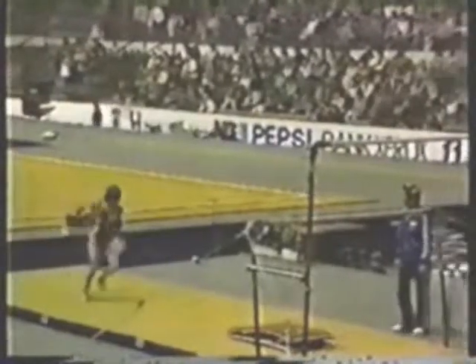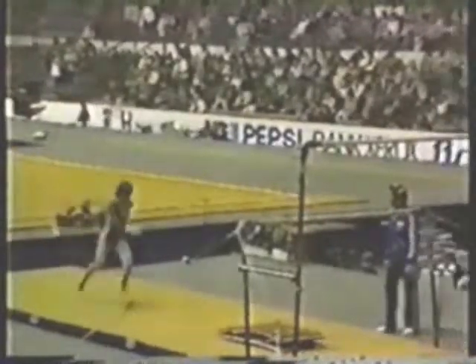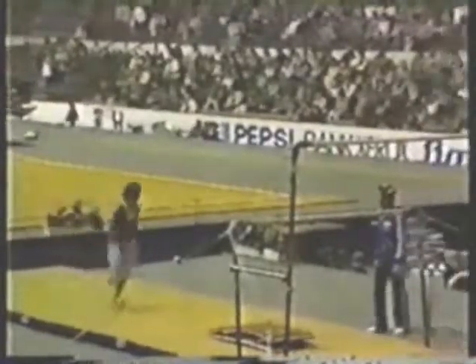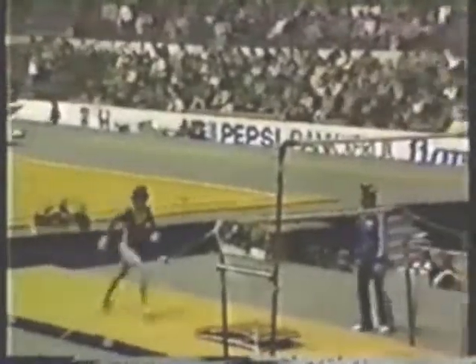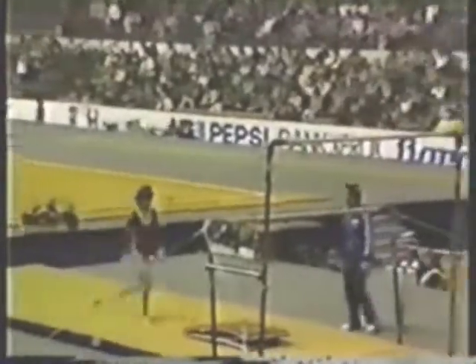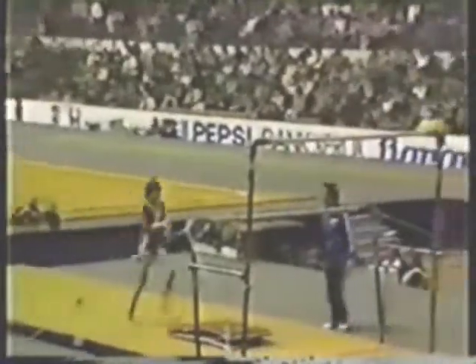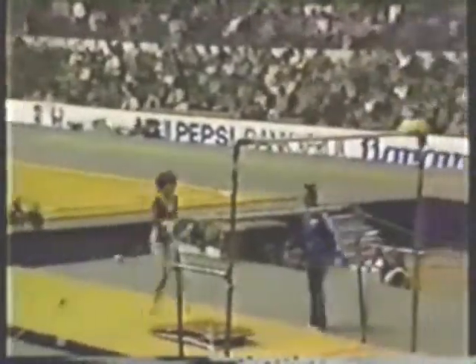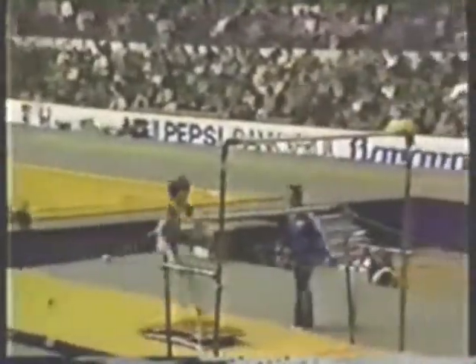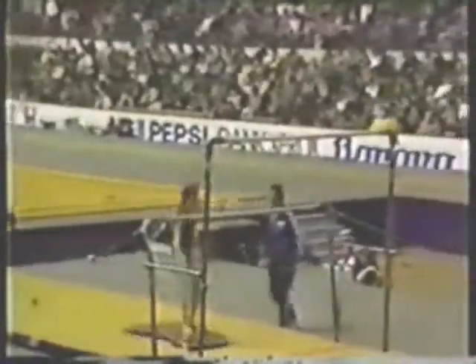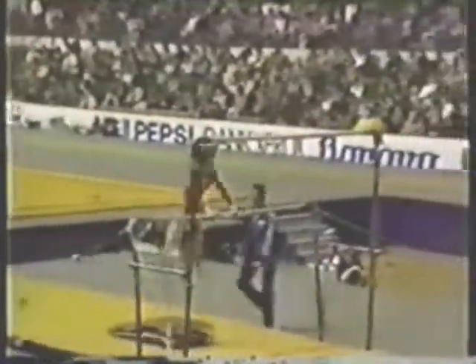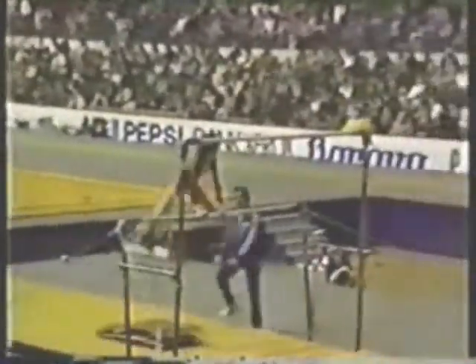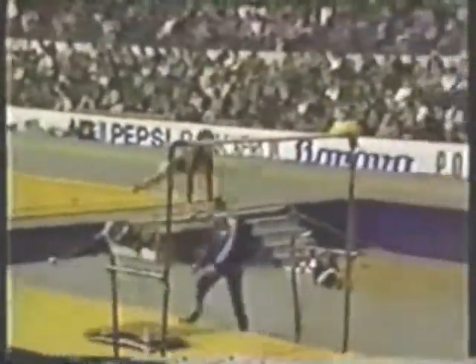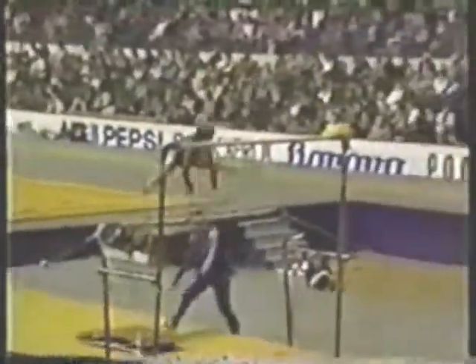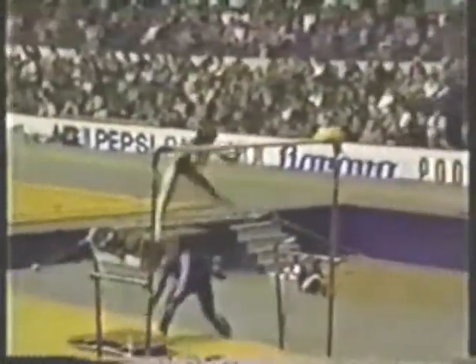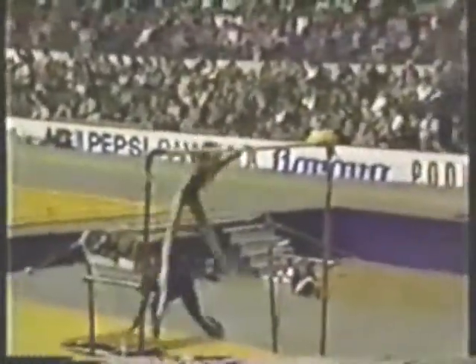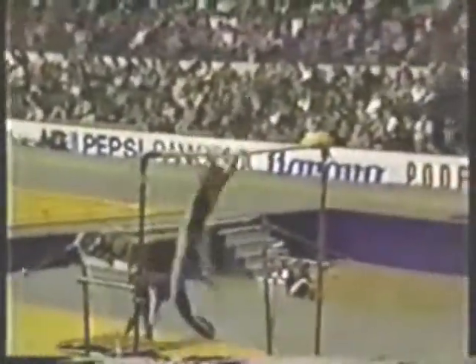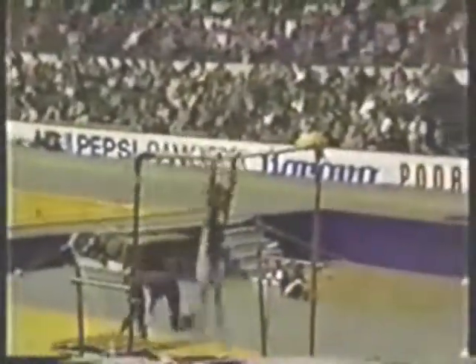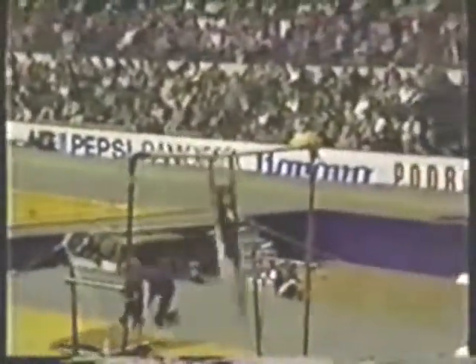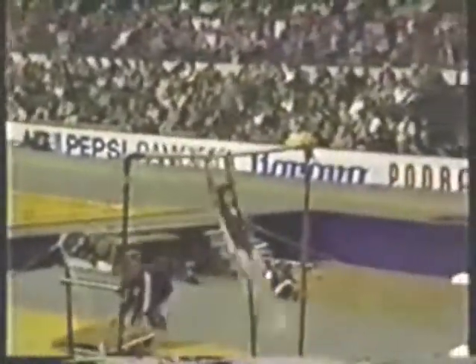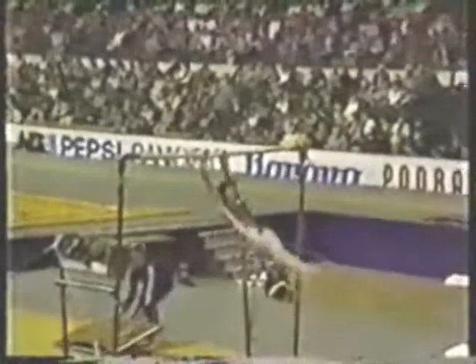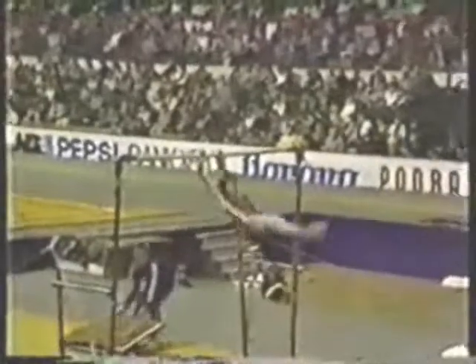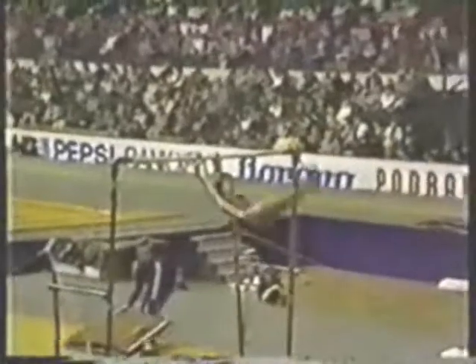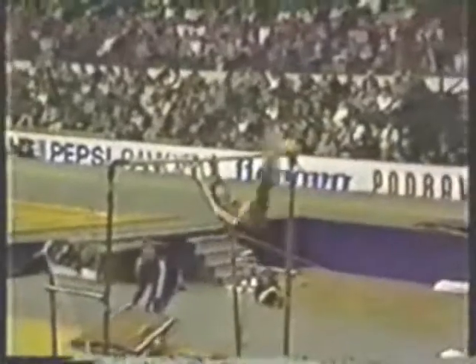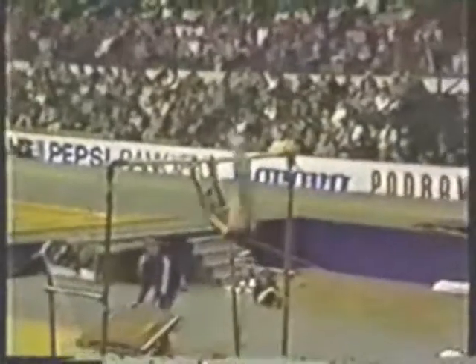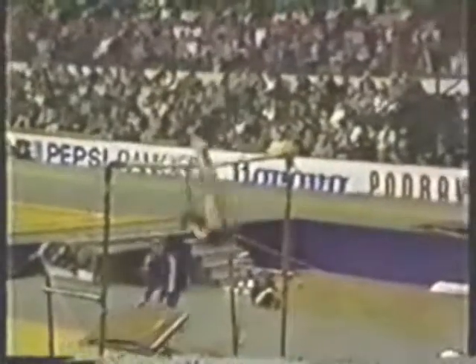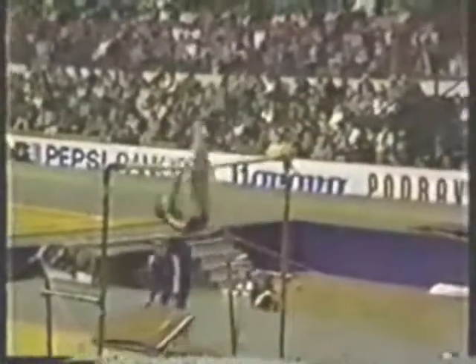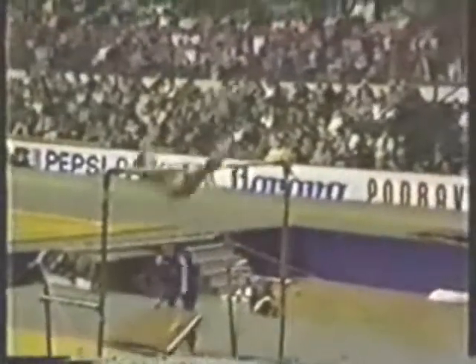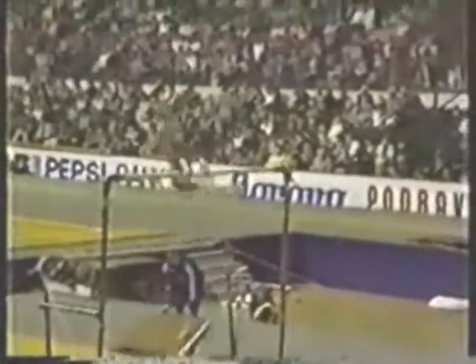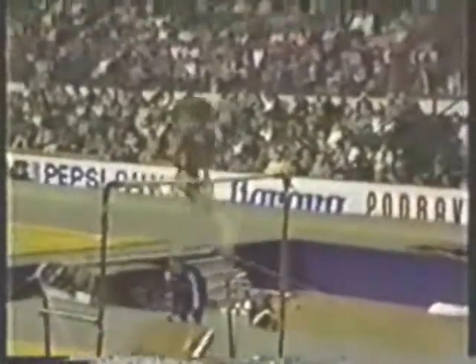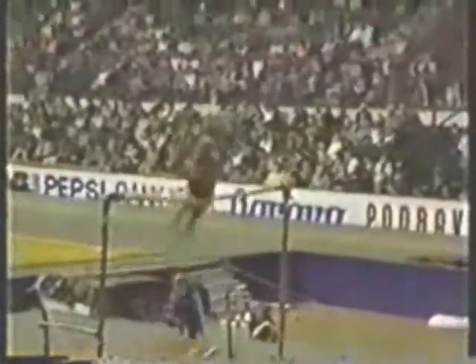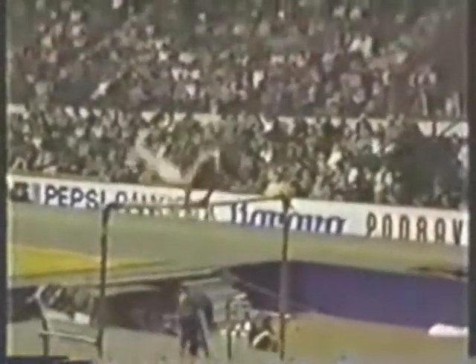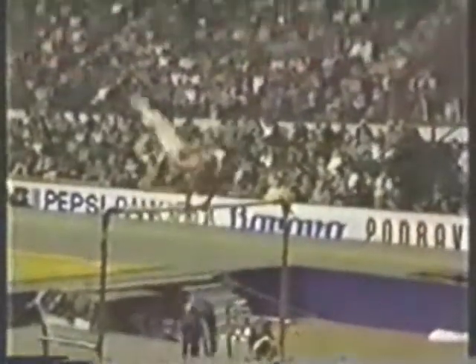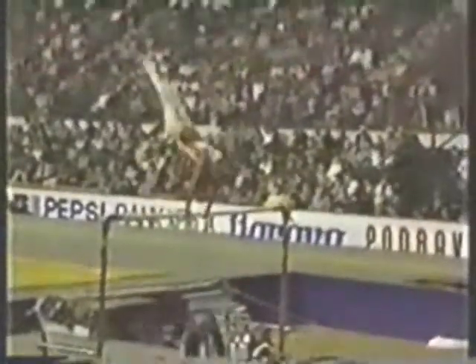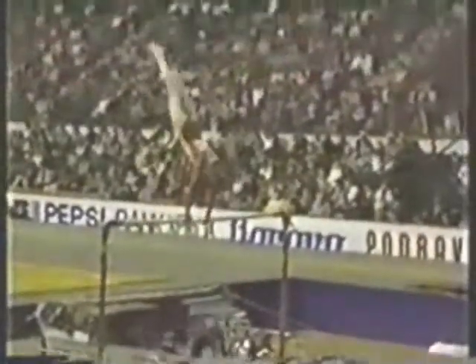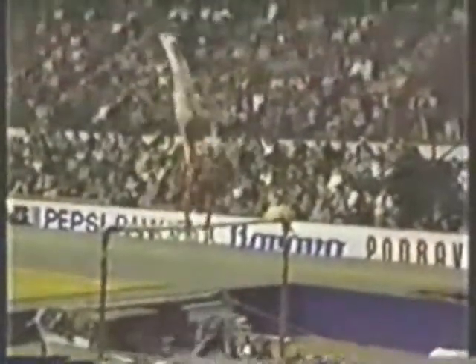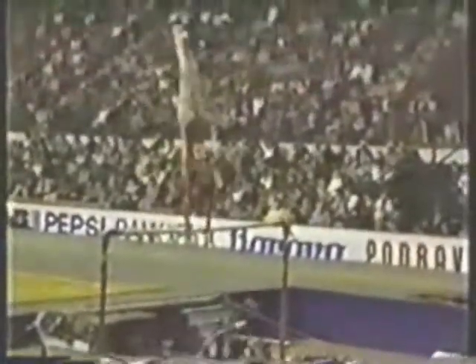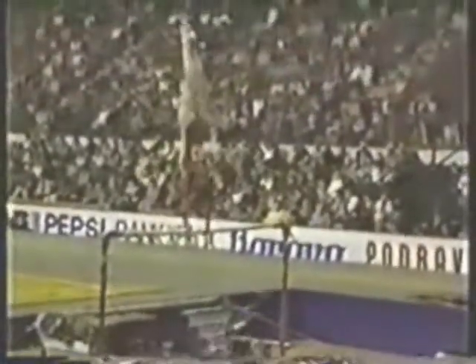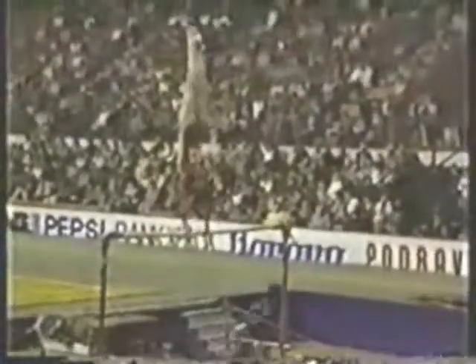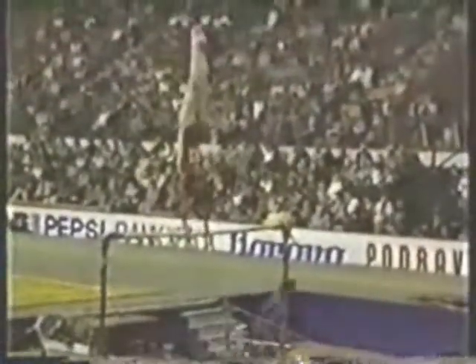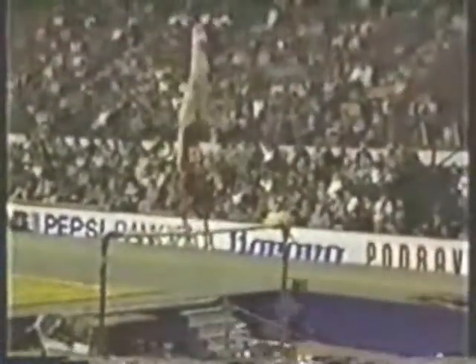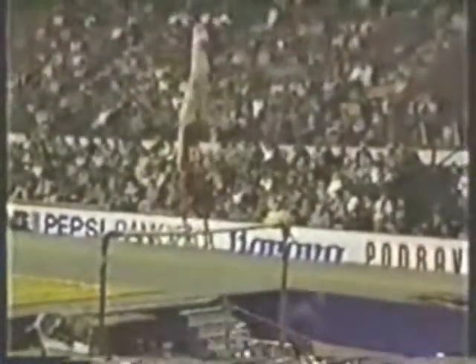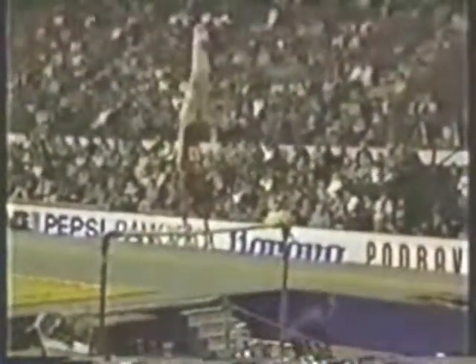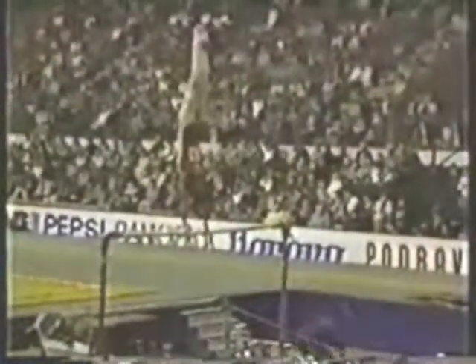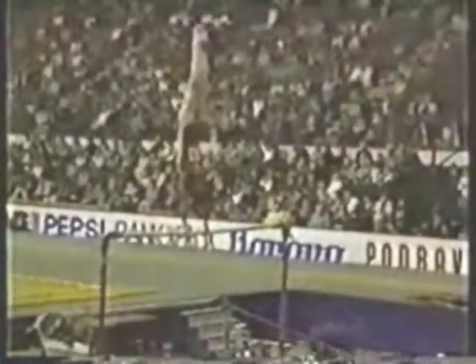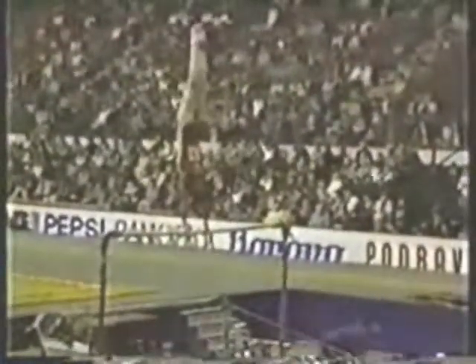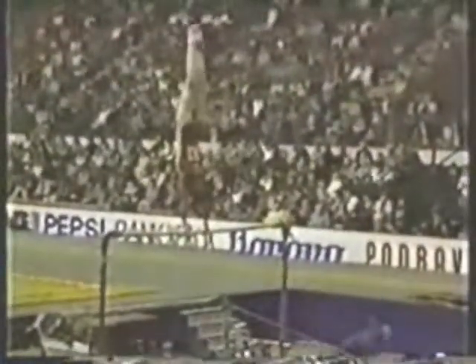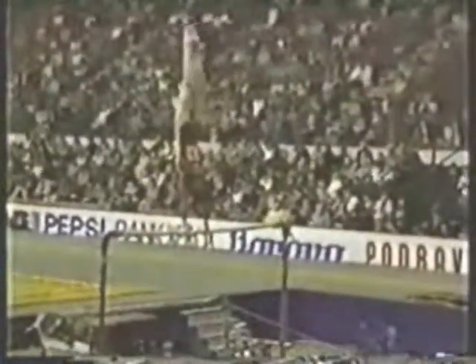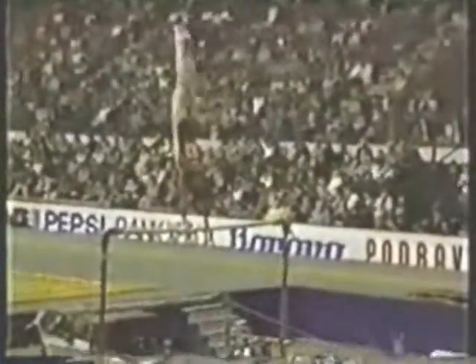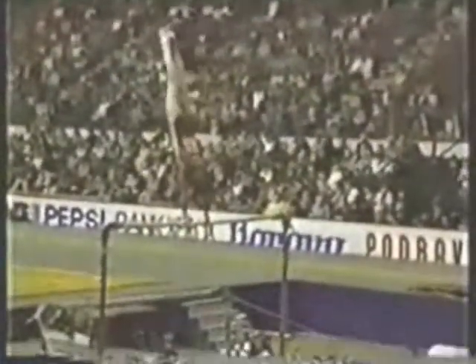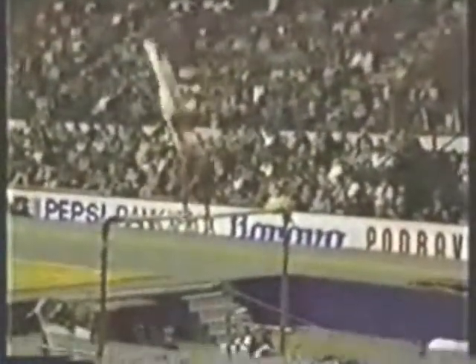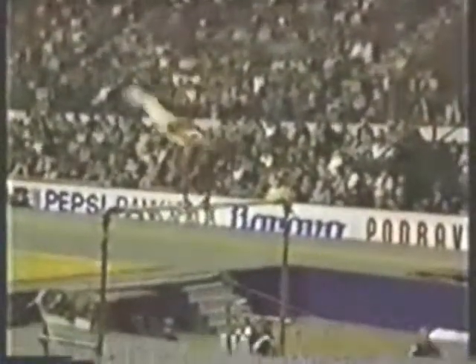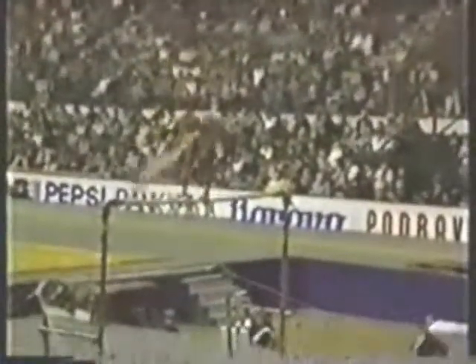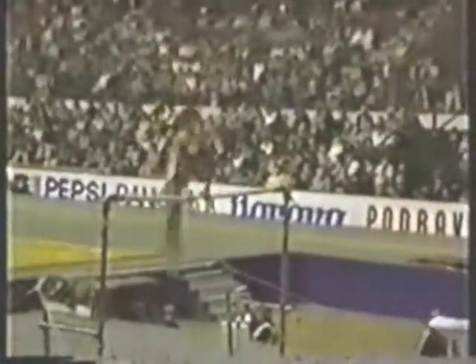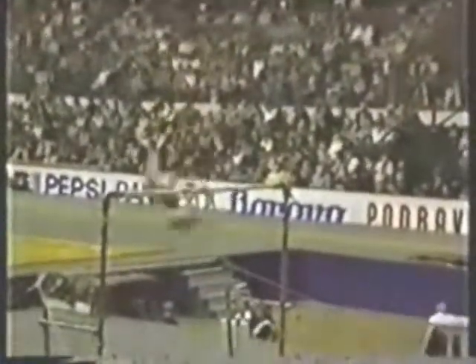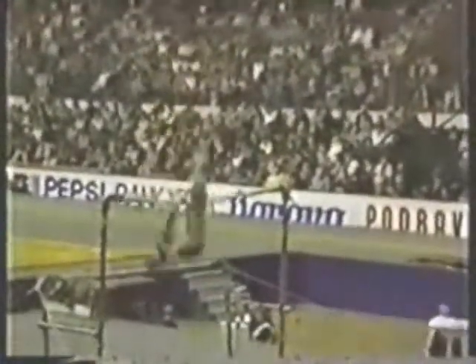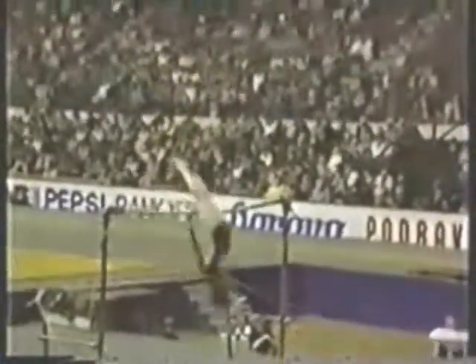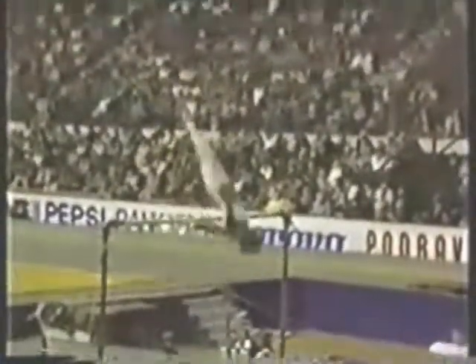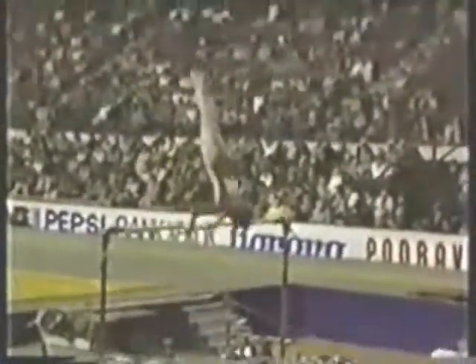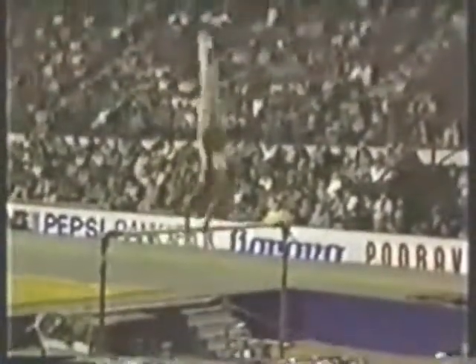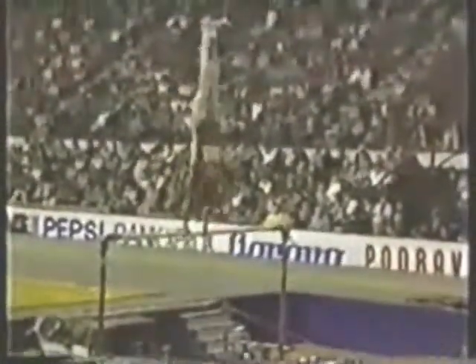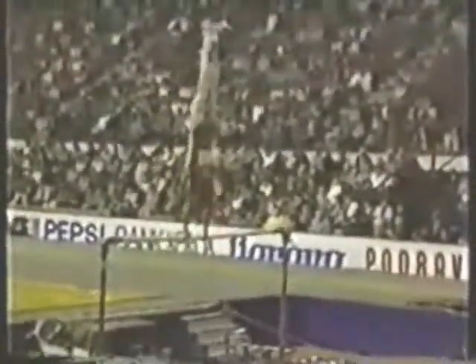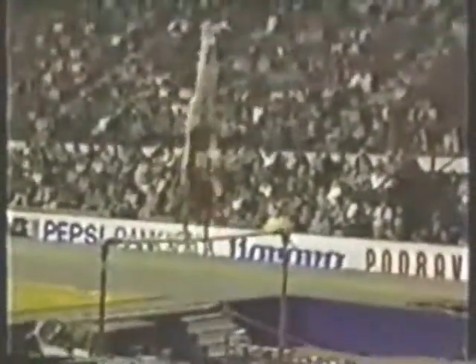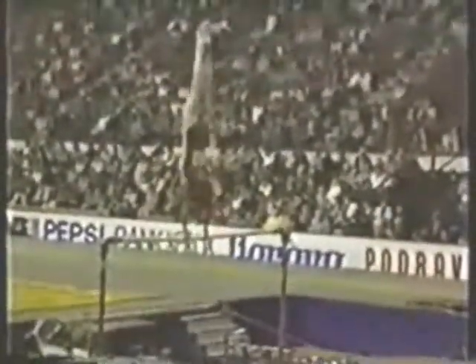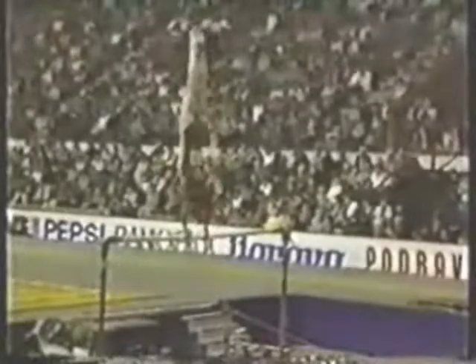All right, now you straddle over the low bar. Kip up. She gets right into it. Nice handstand. Hip circle handstand.